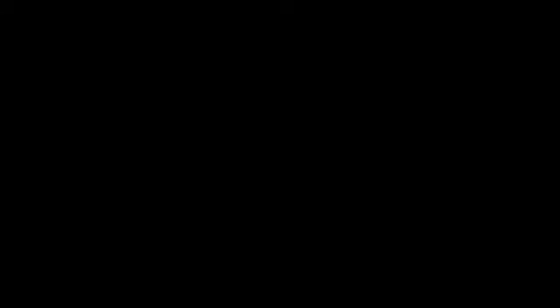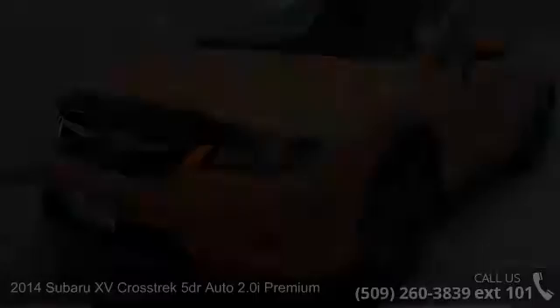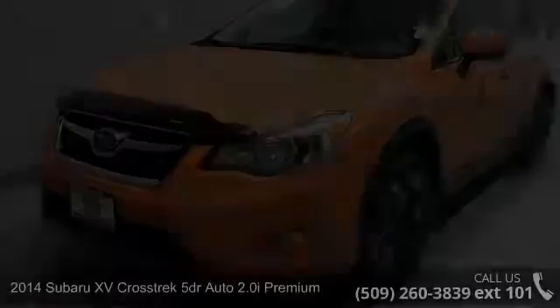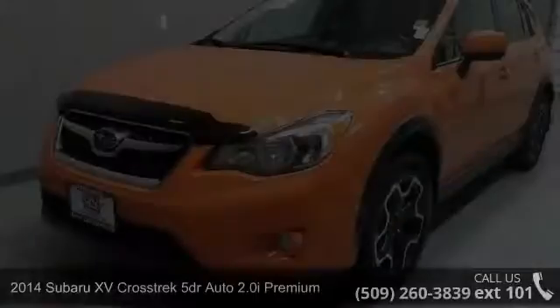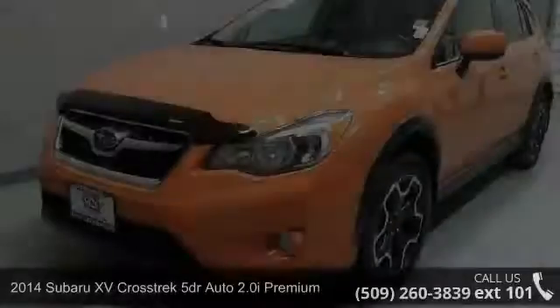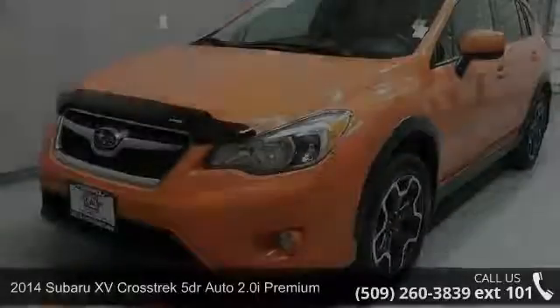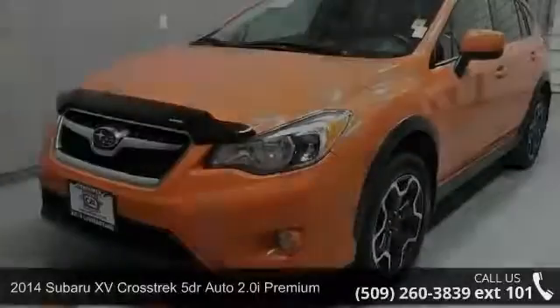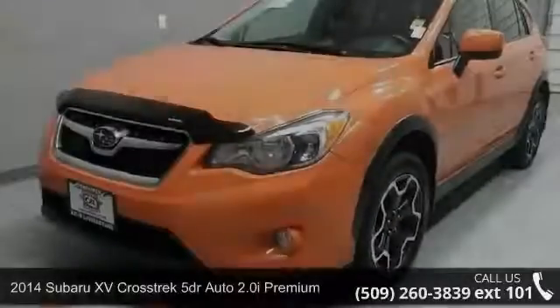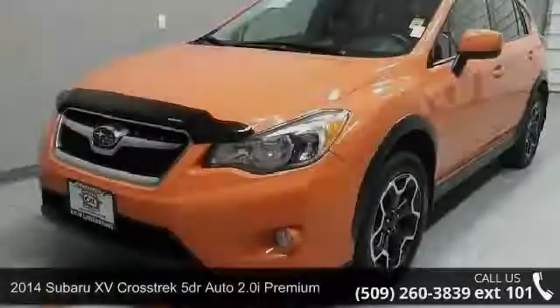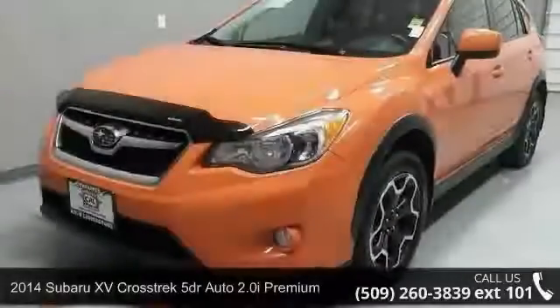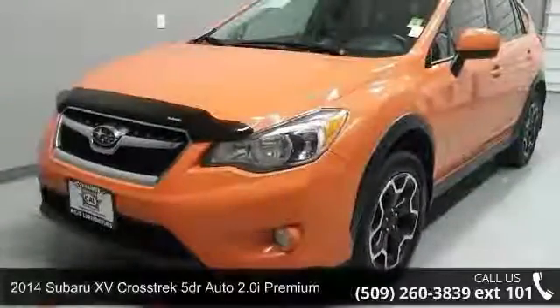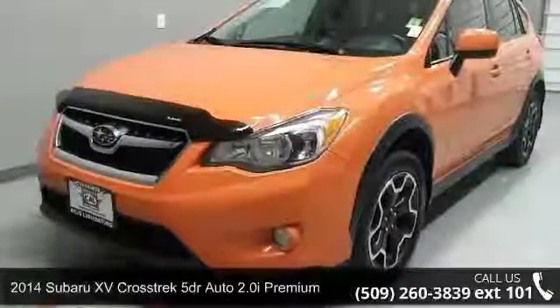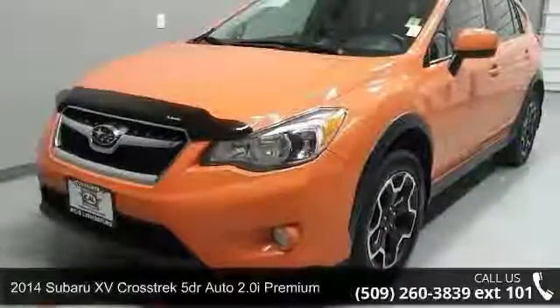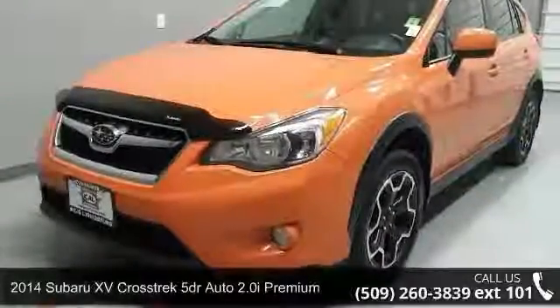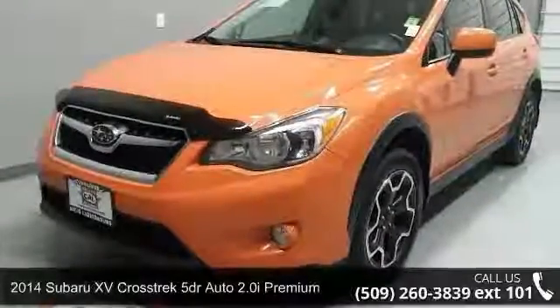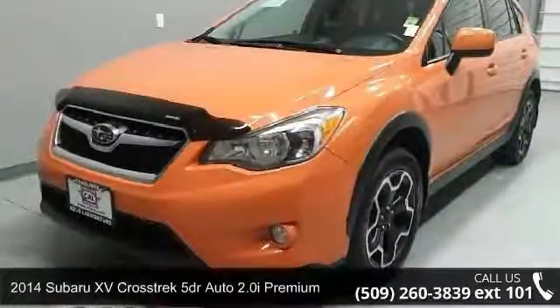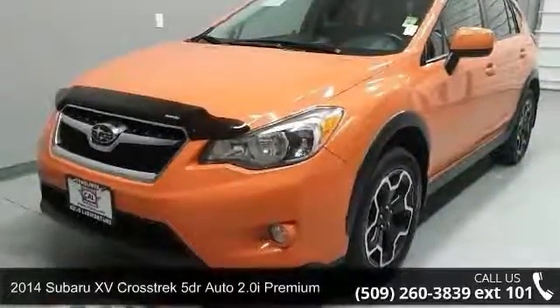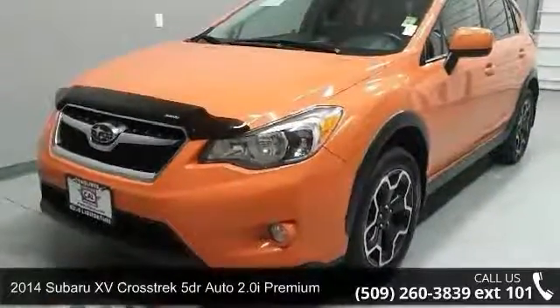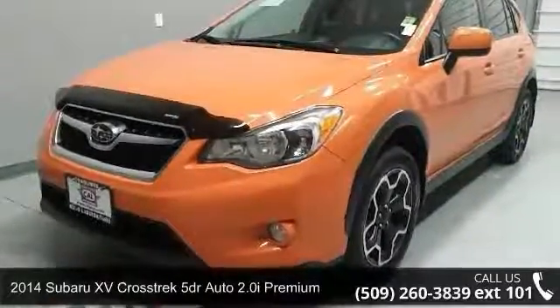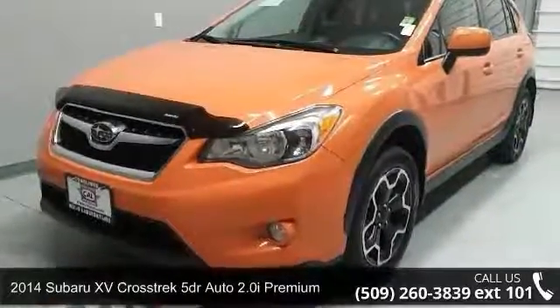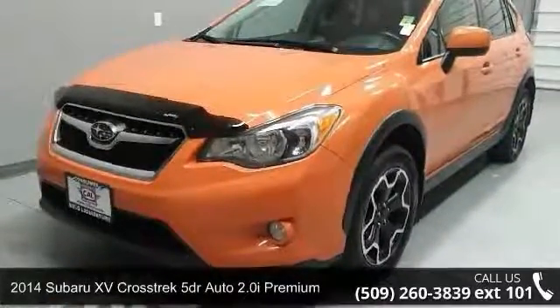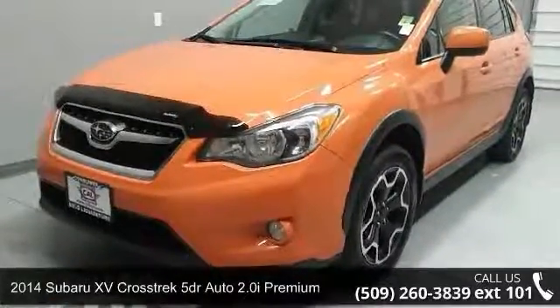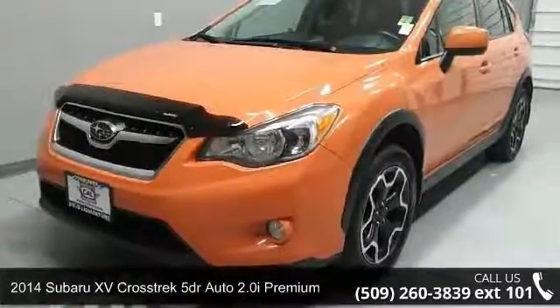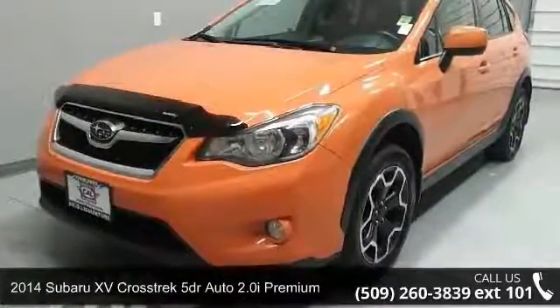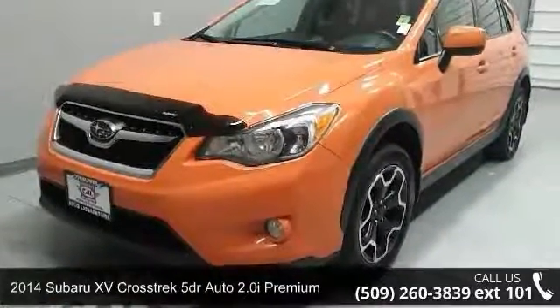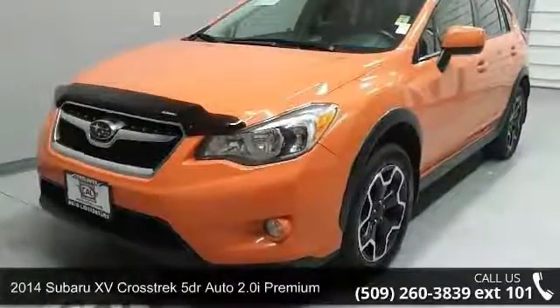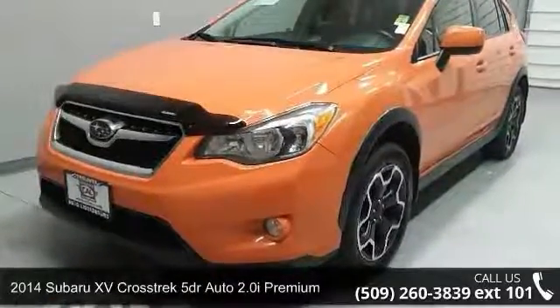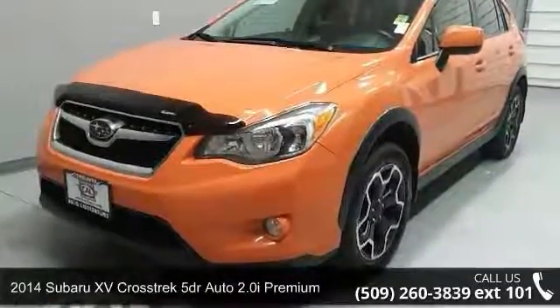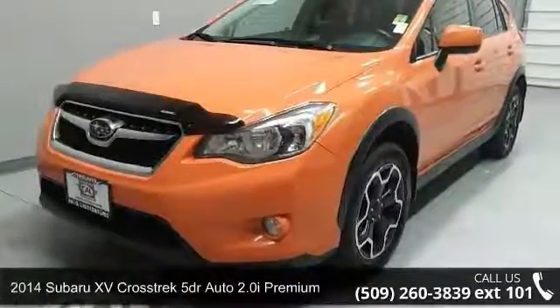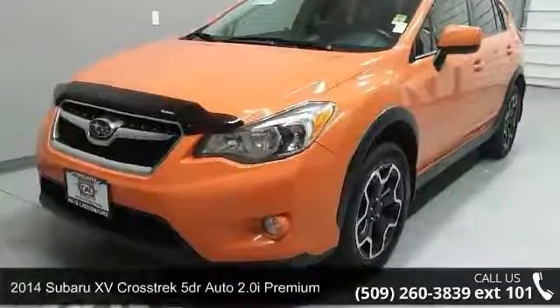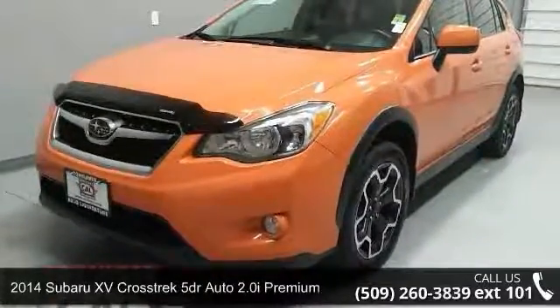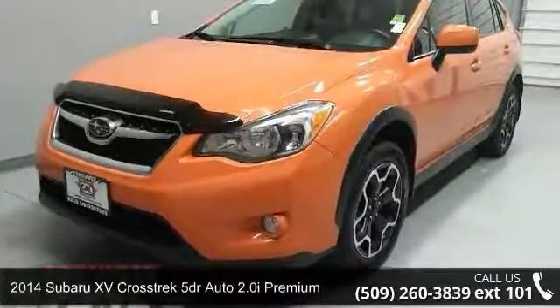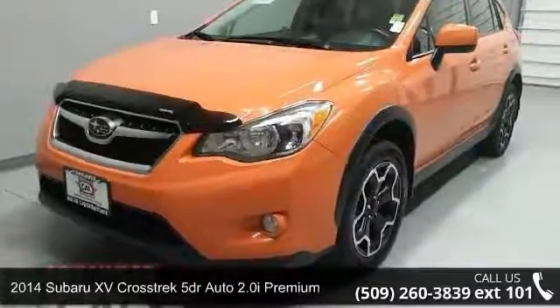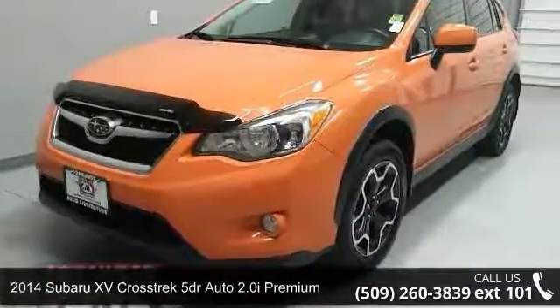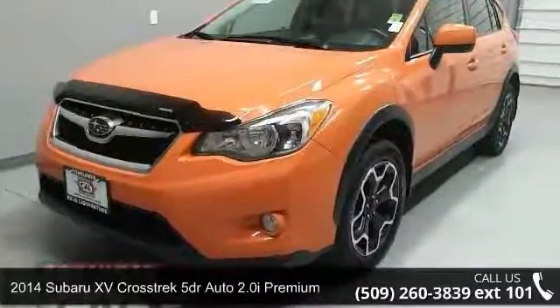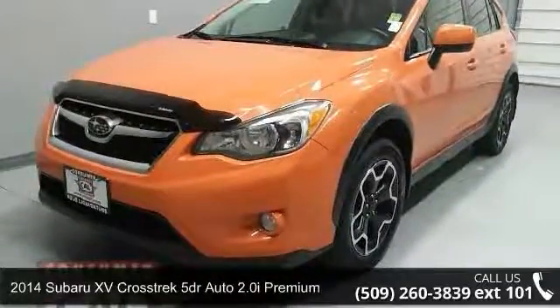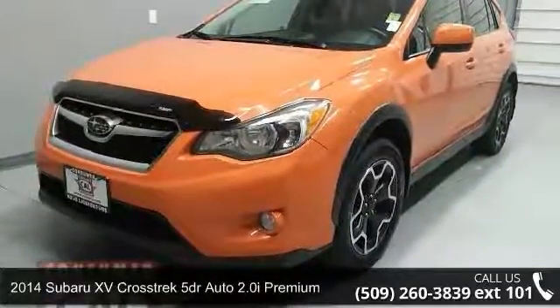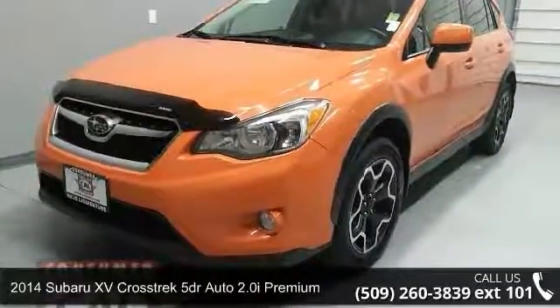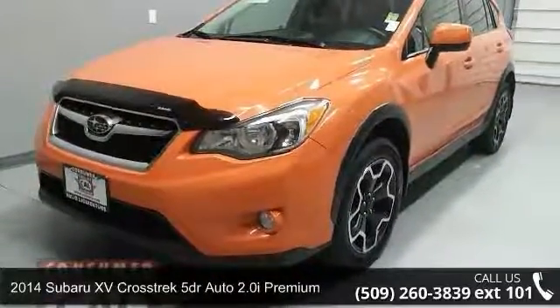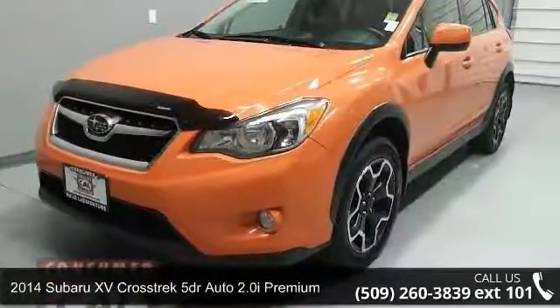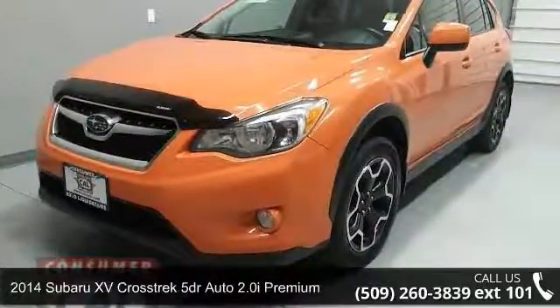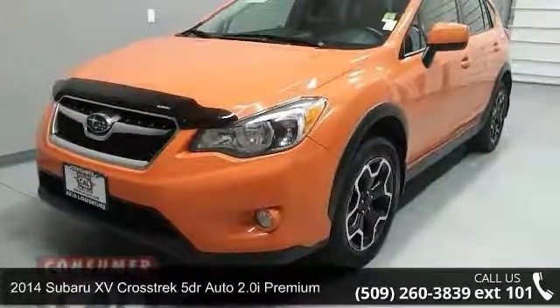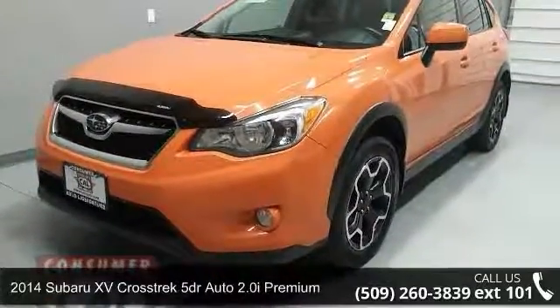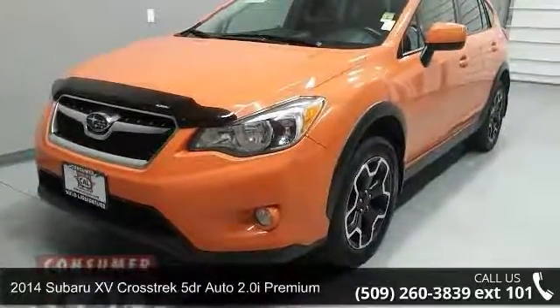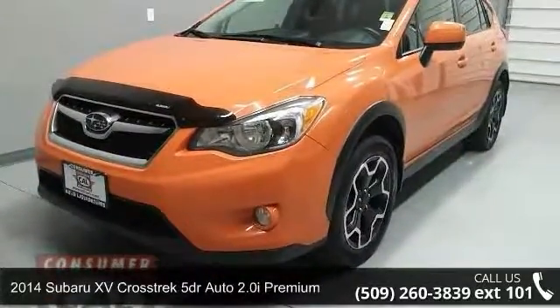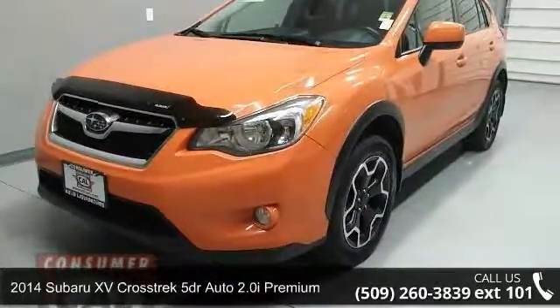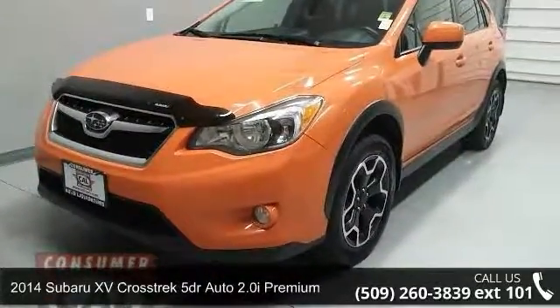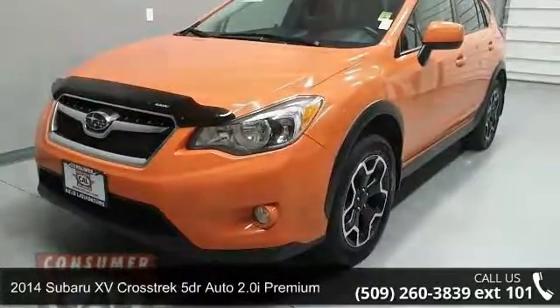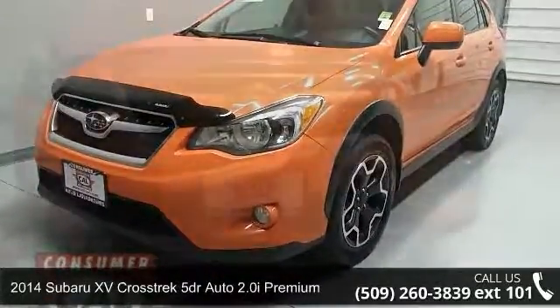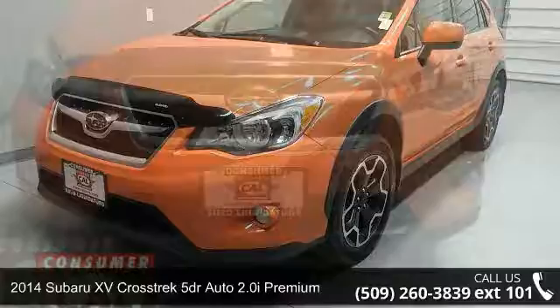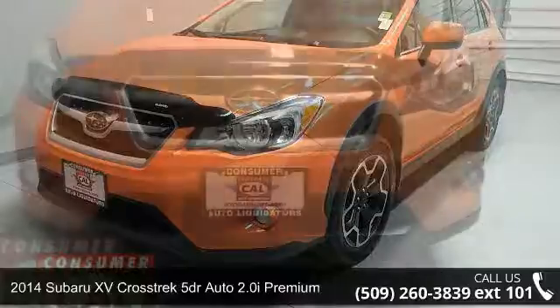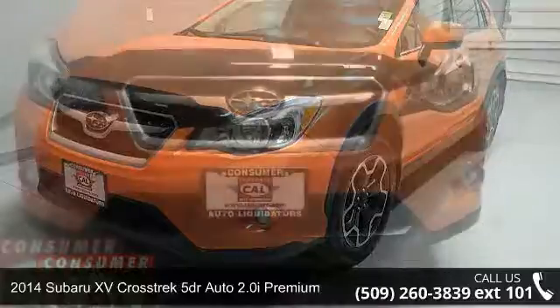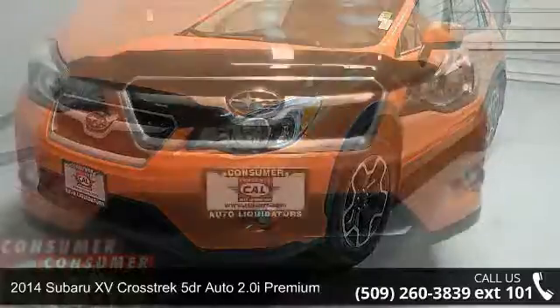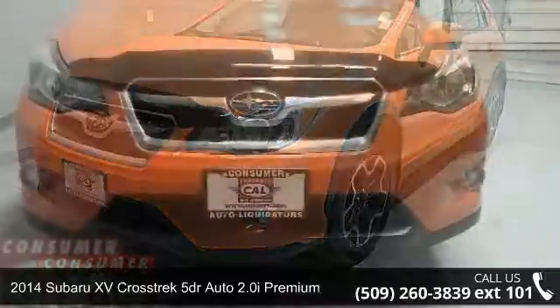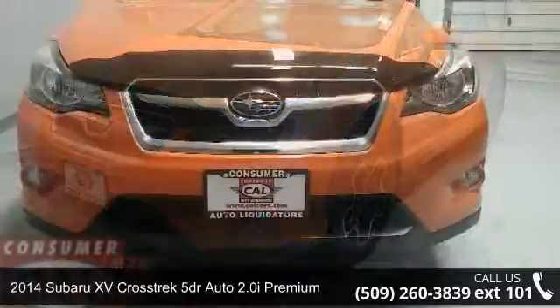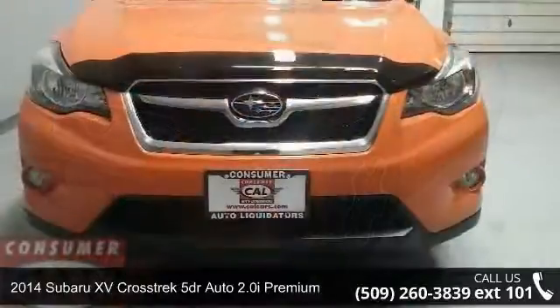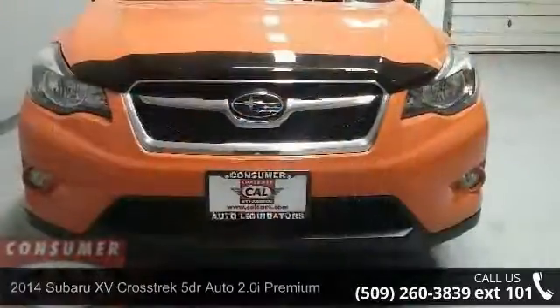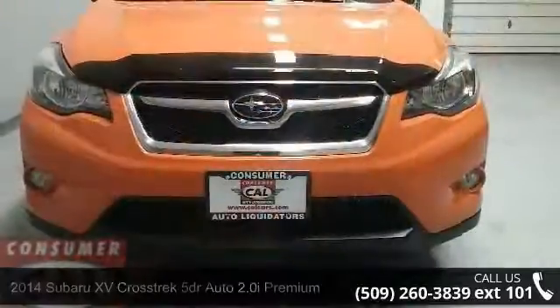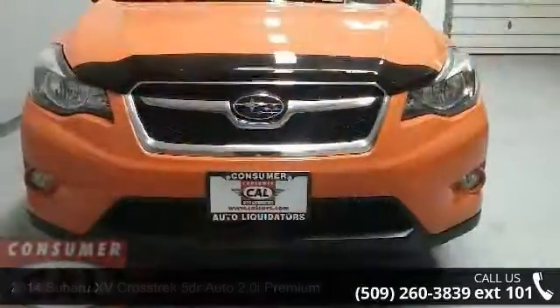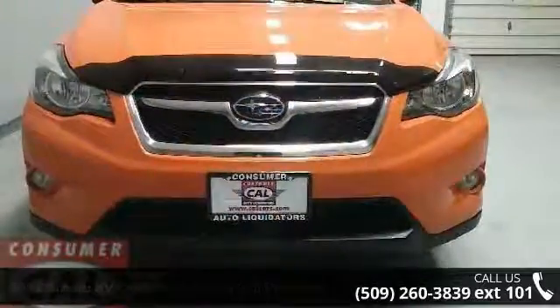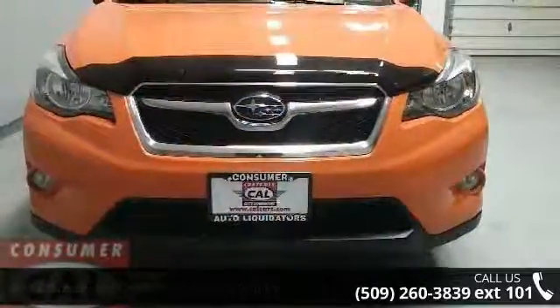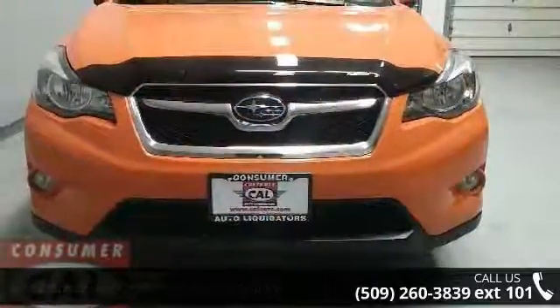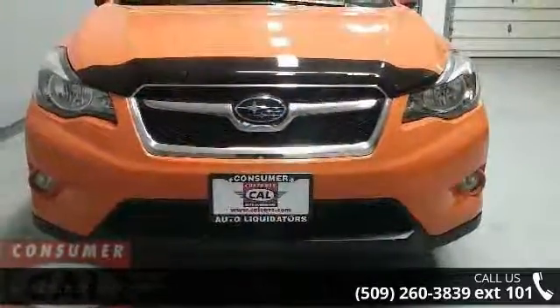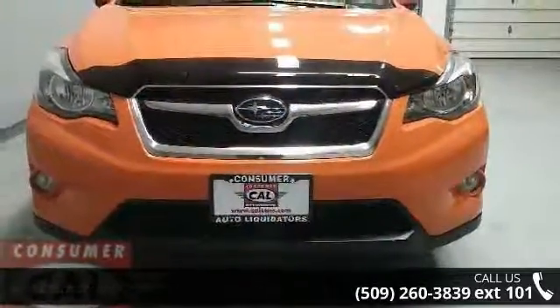Step into the 2014 Subaru XV Crosstrek. This may be the set of wheels you've been looking for.